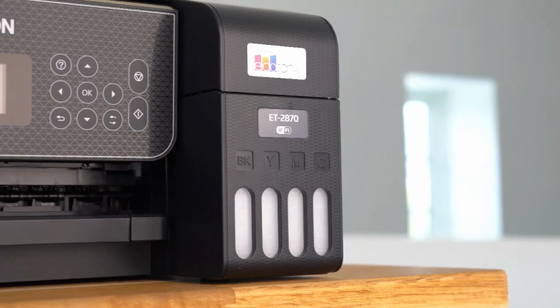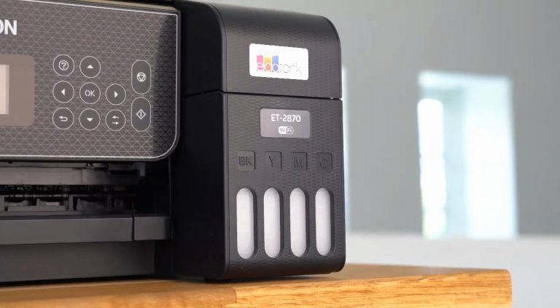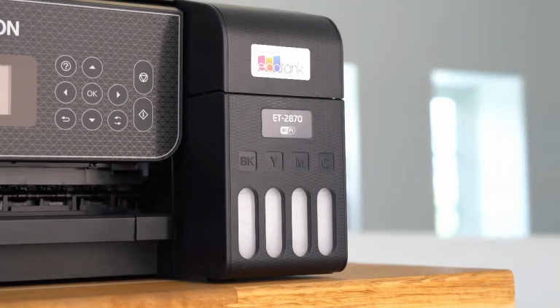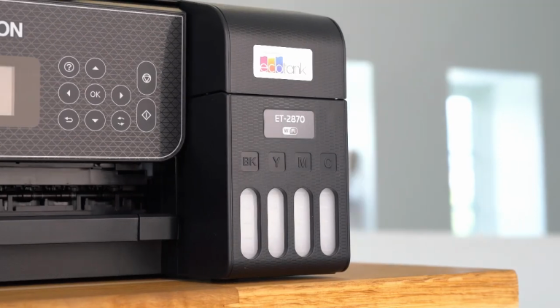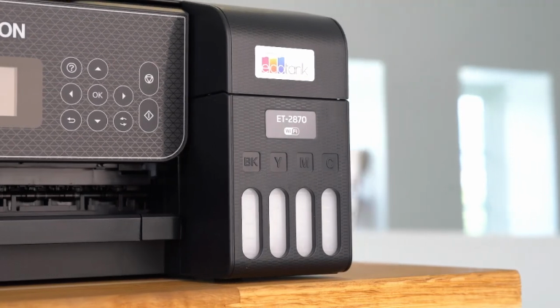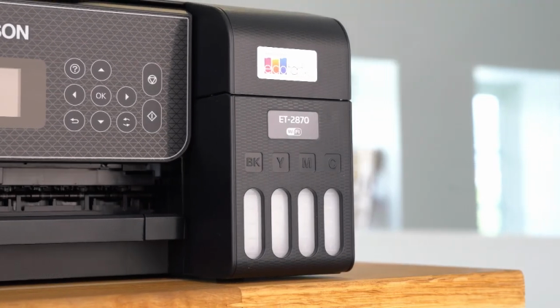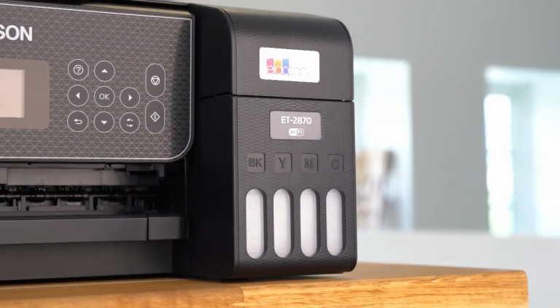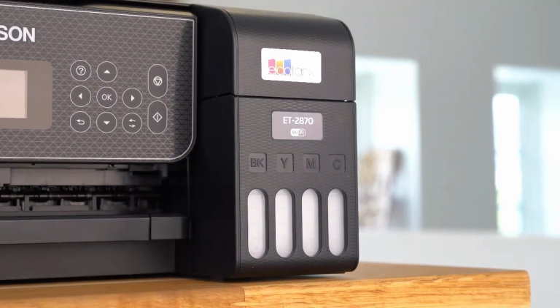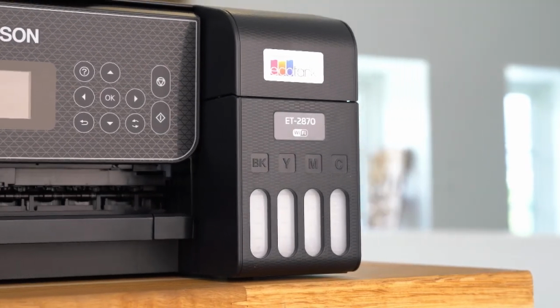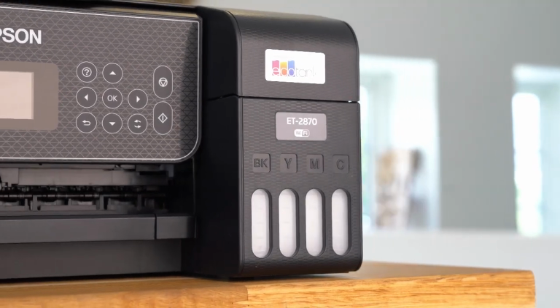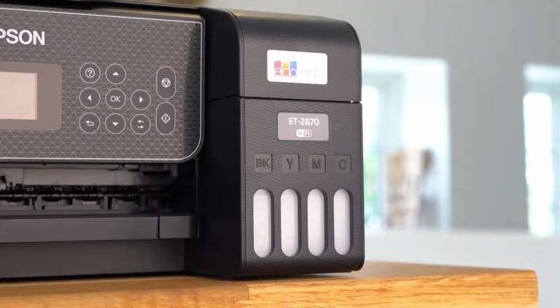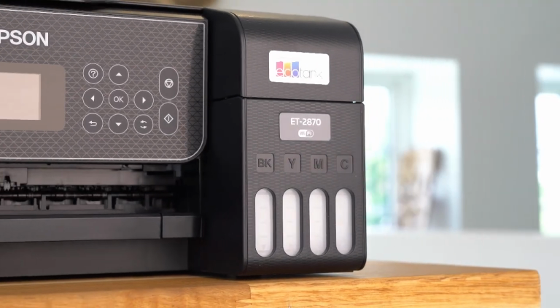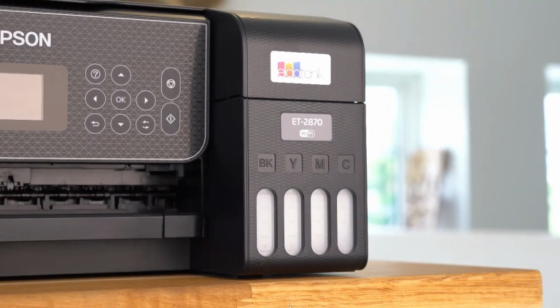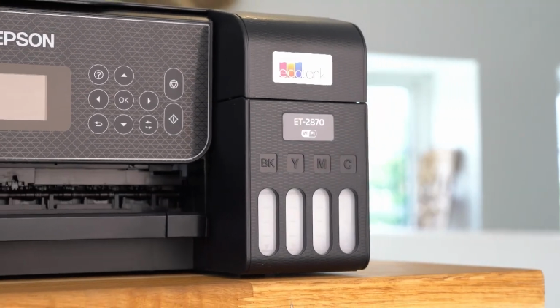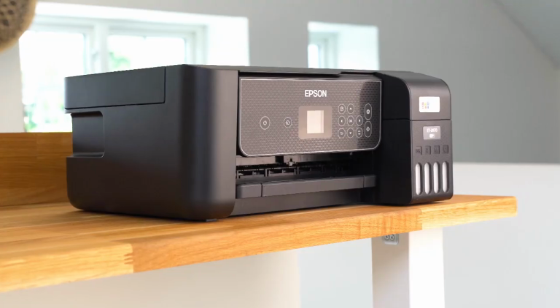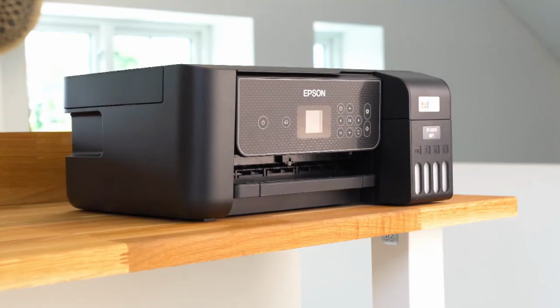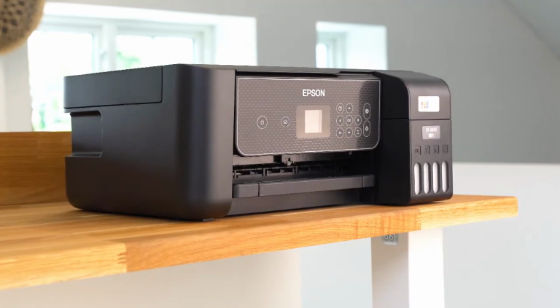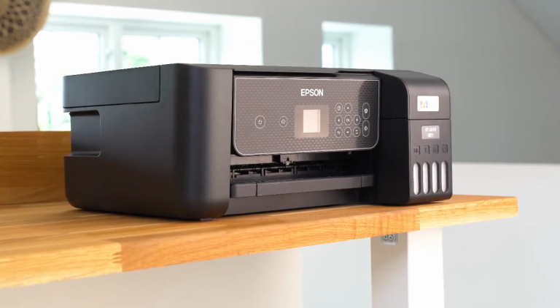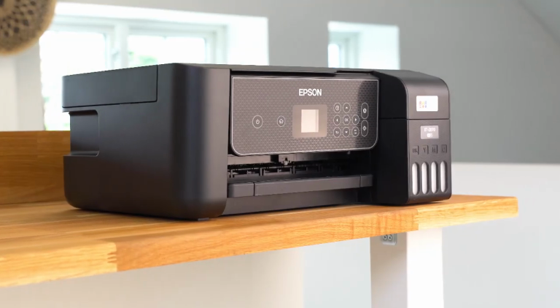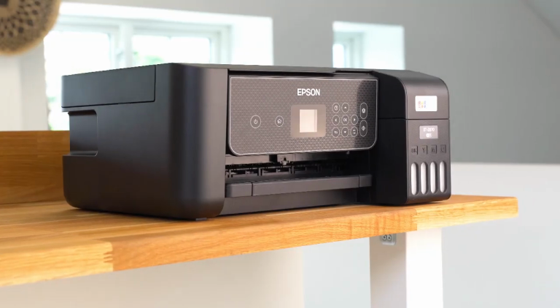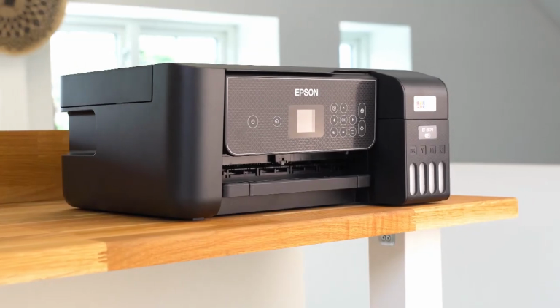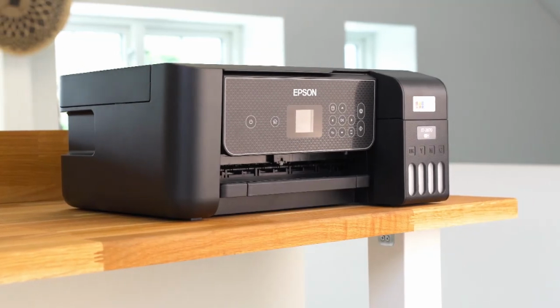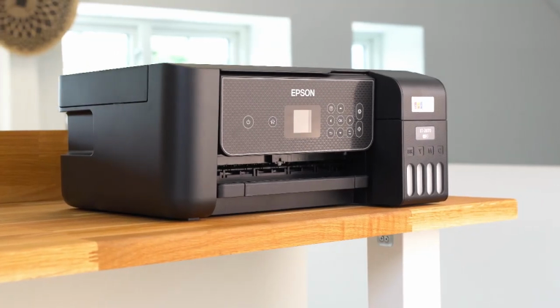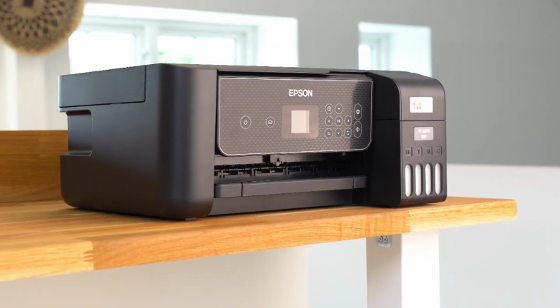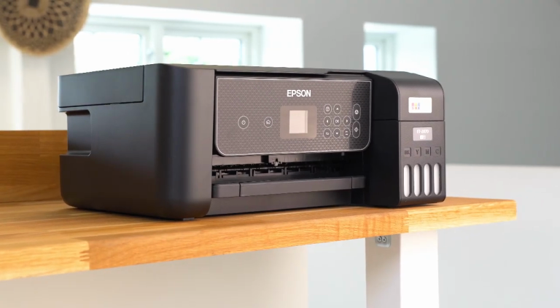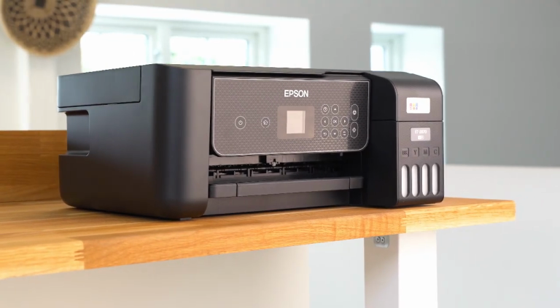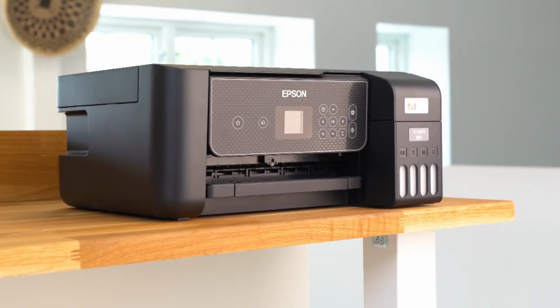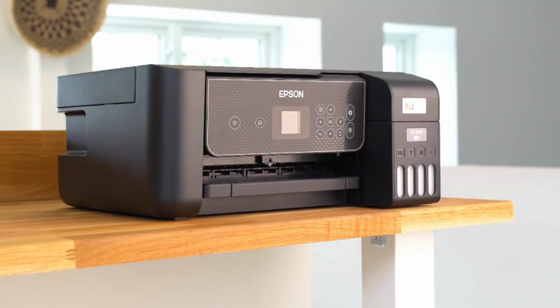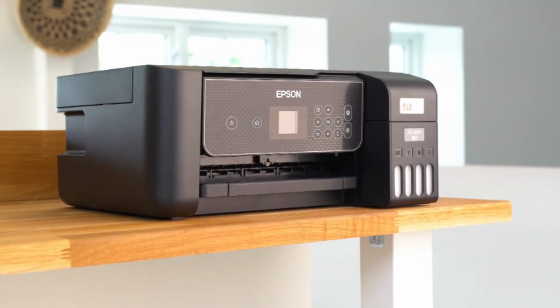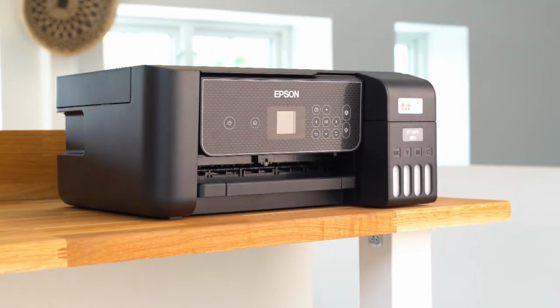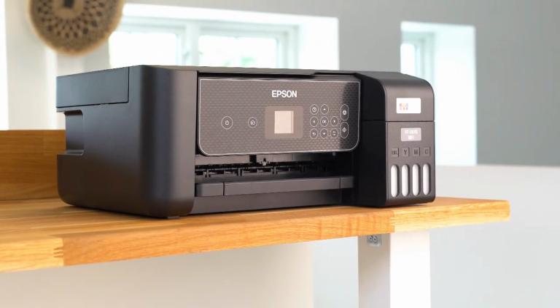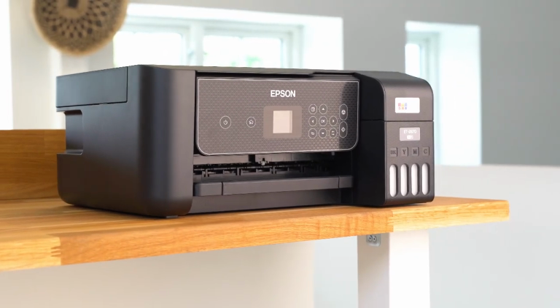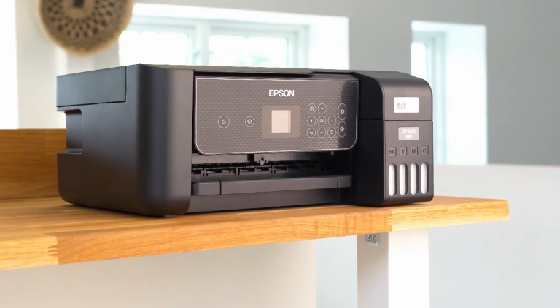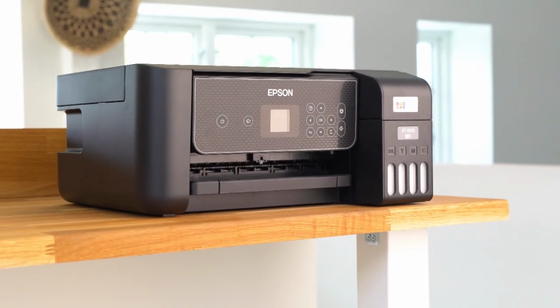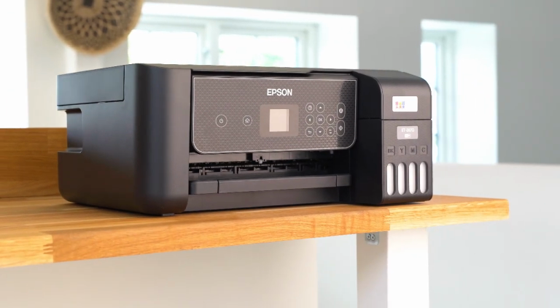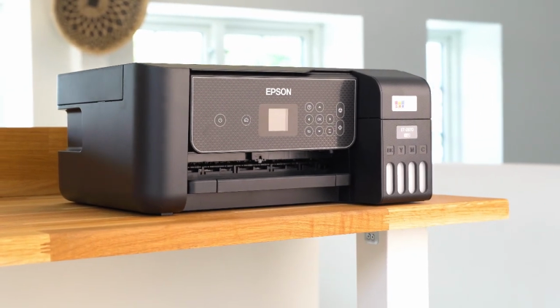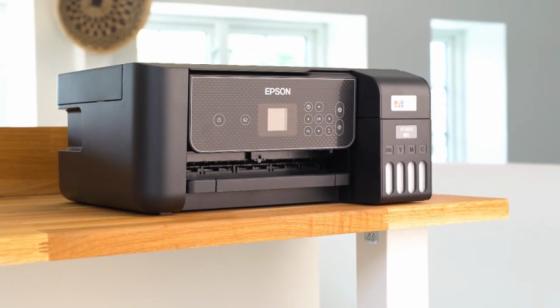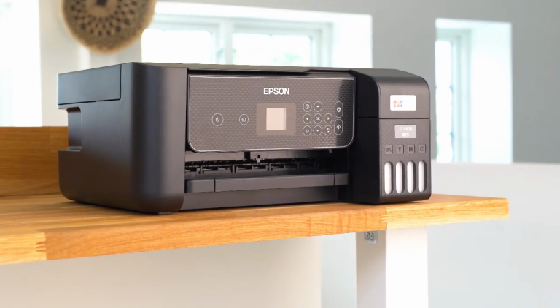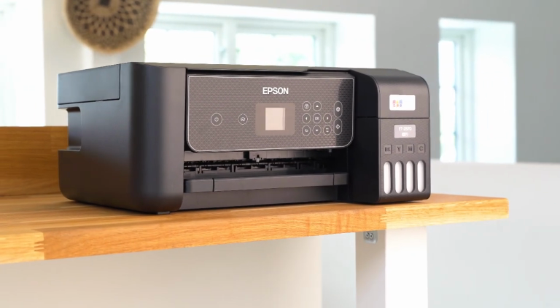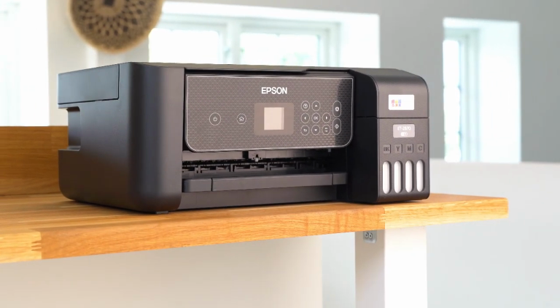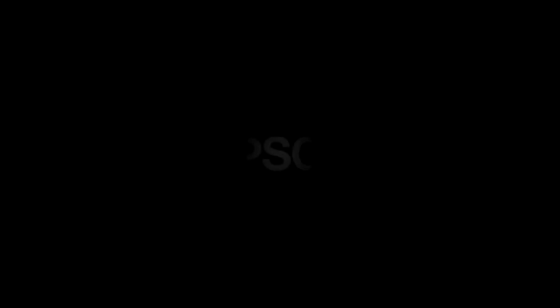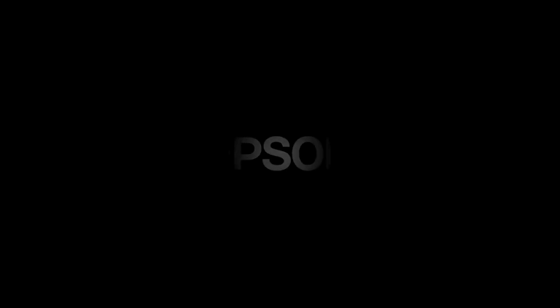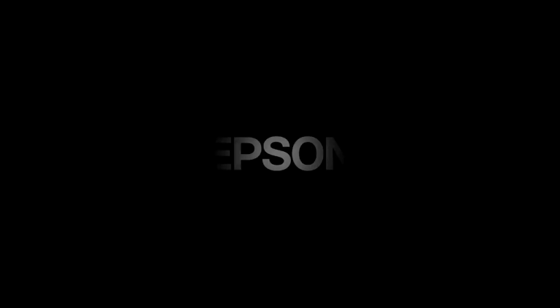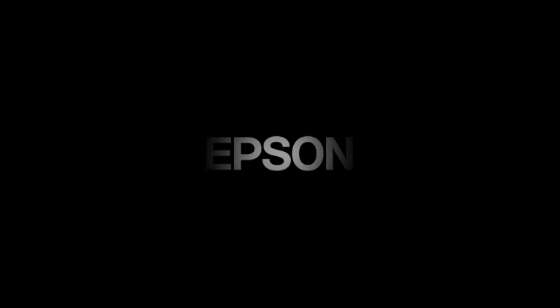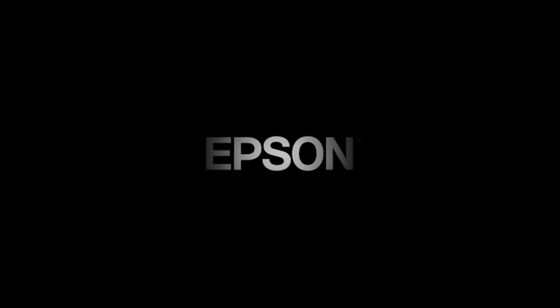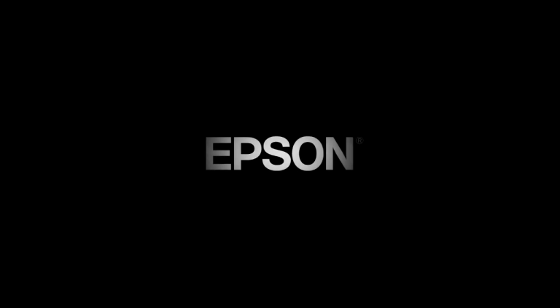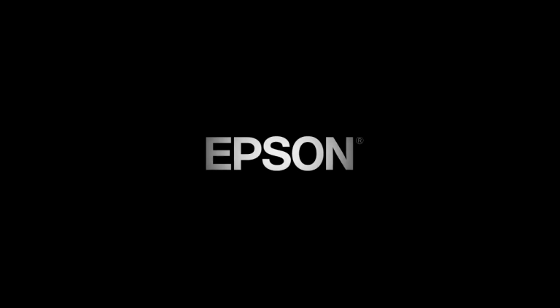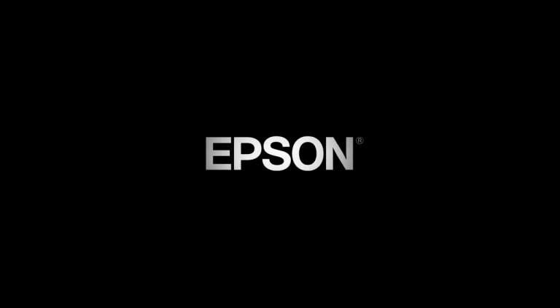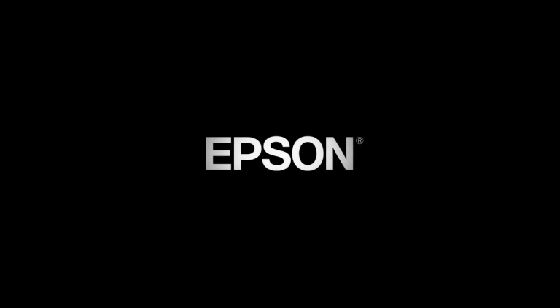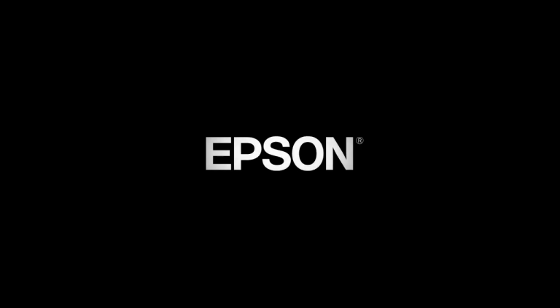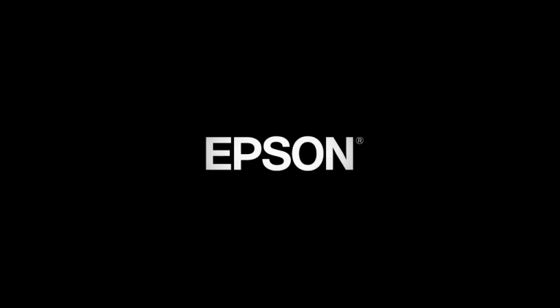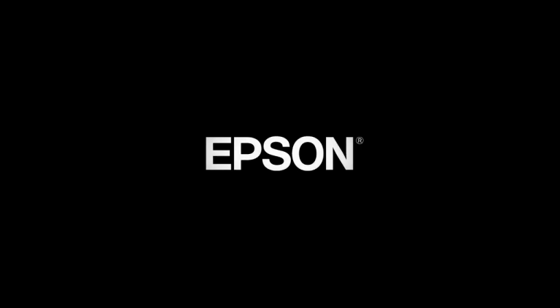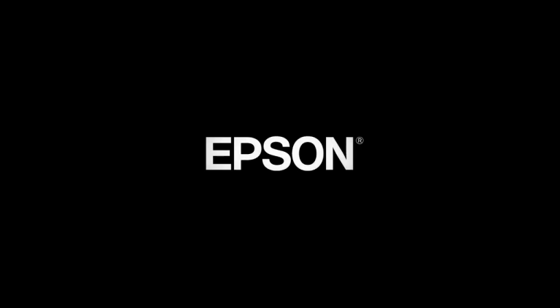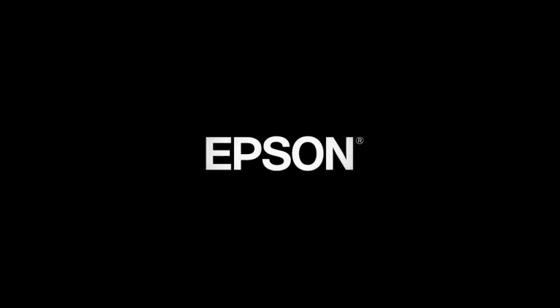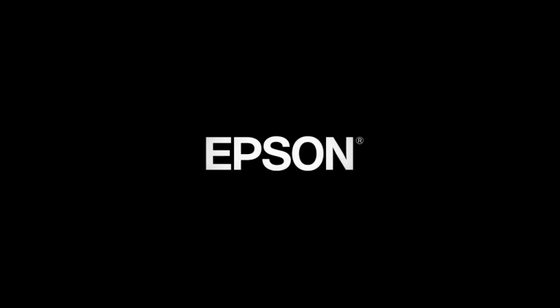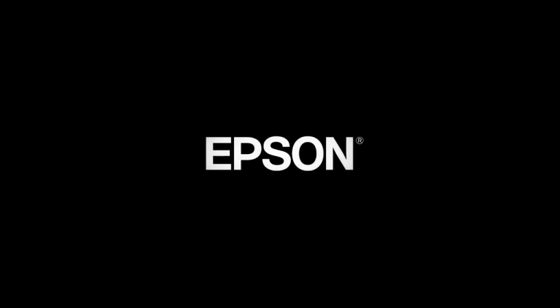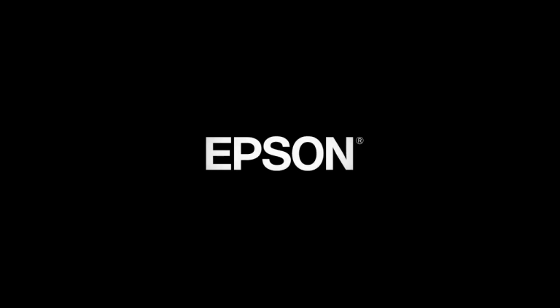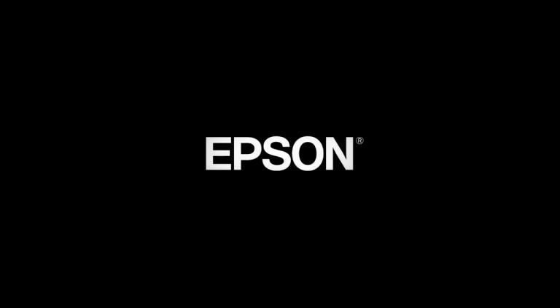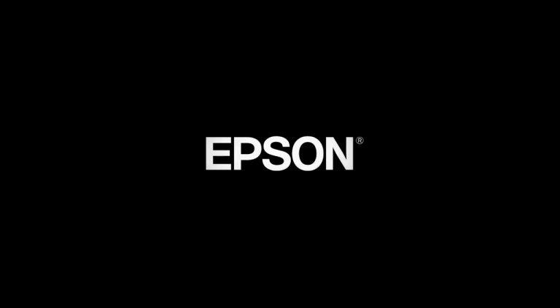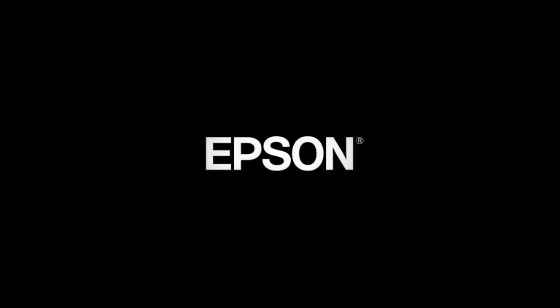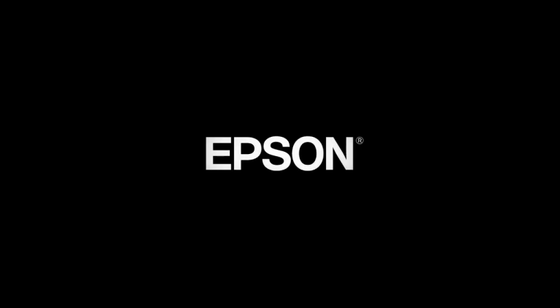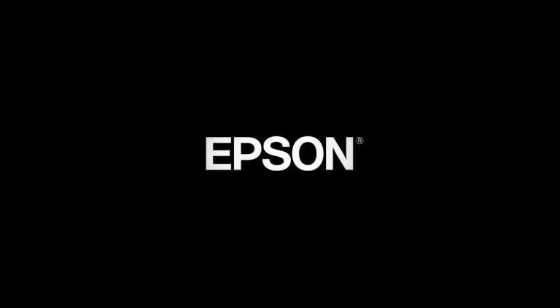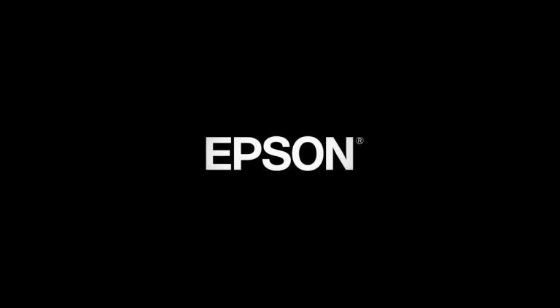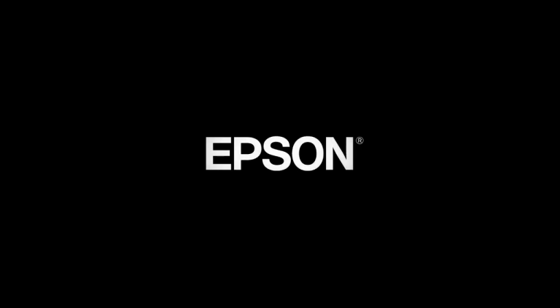That's it guys, I hope you enjoyed our unboxing and setup for the Epson ET2870.